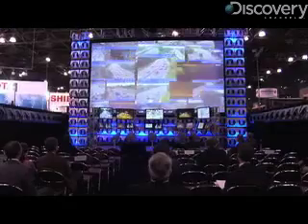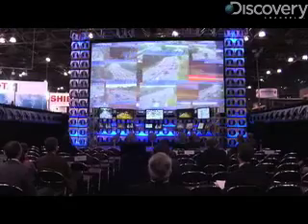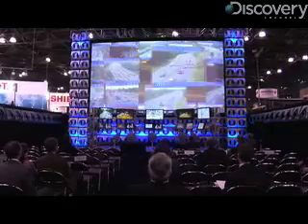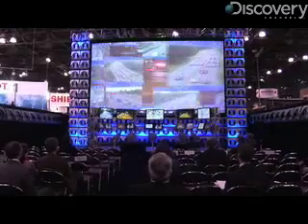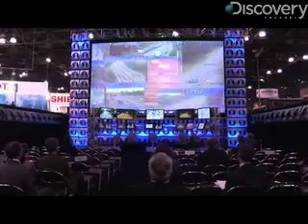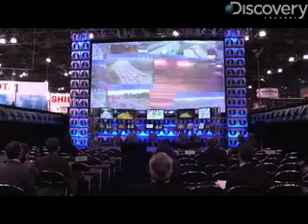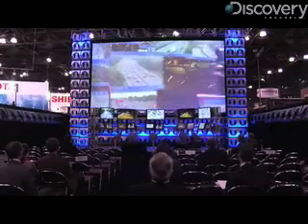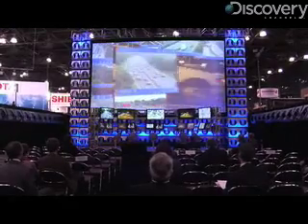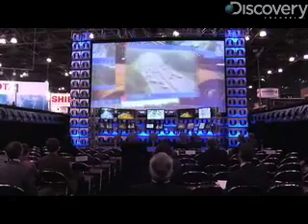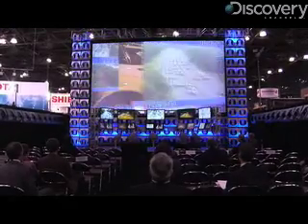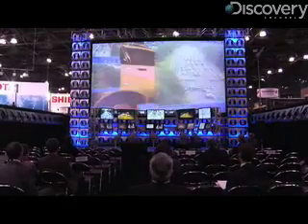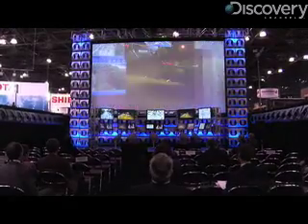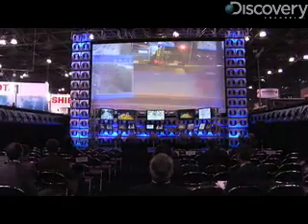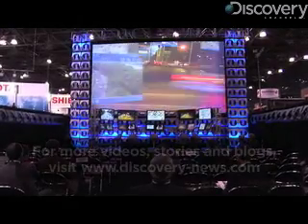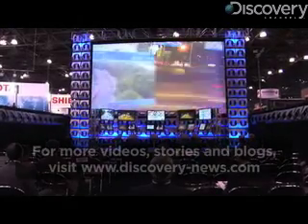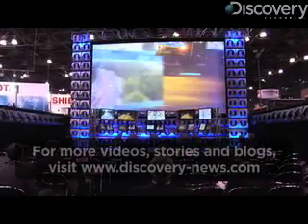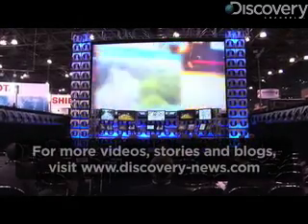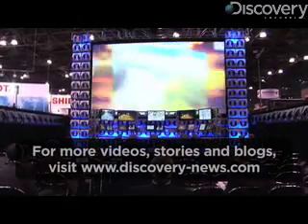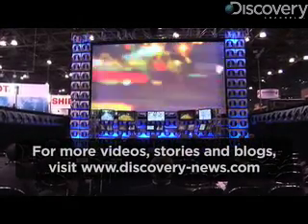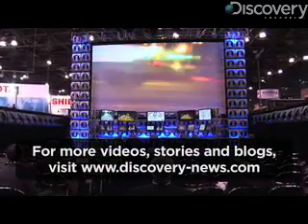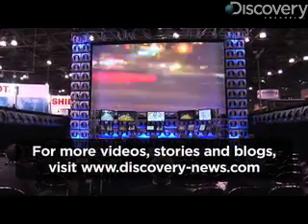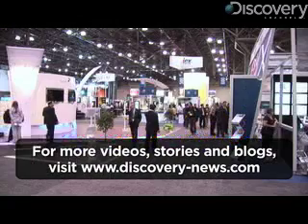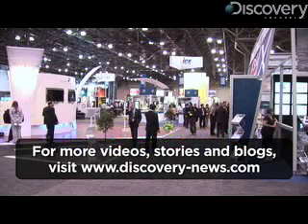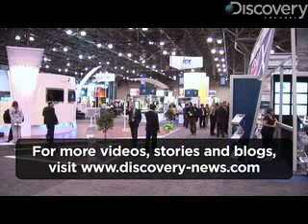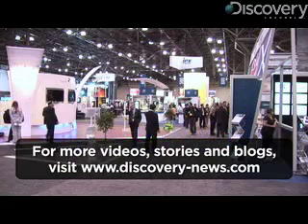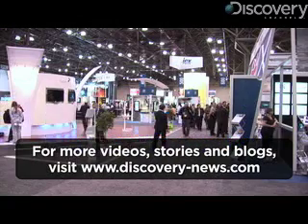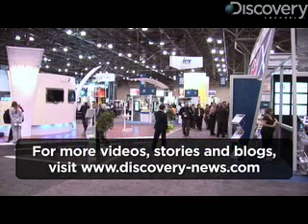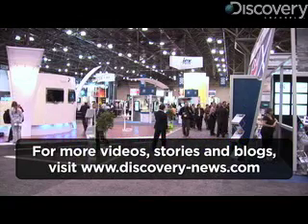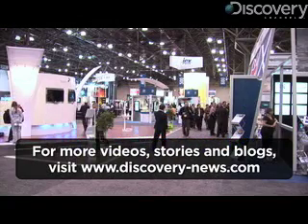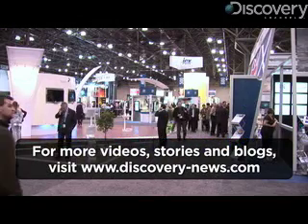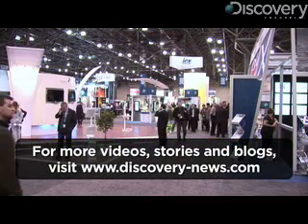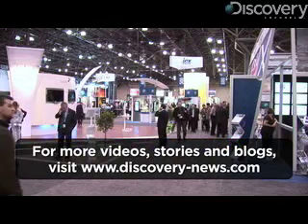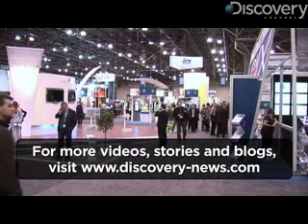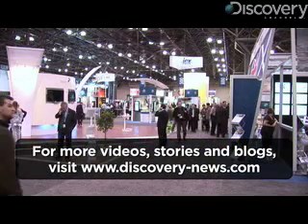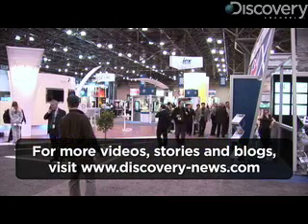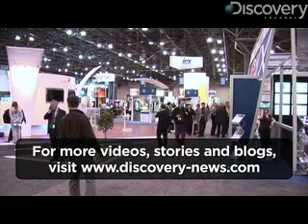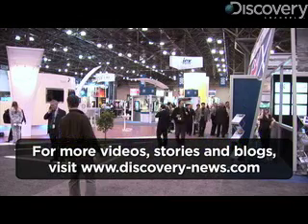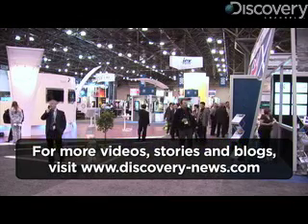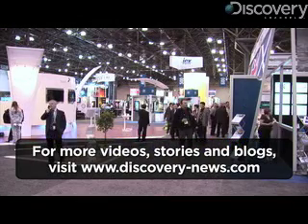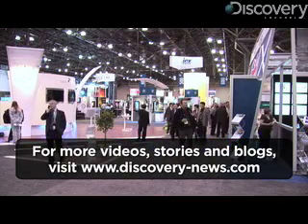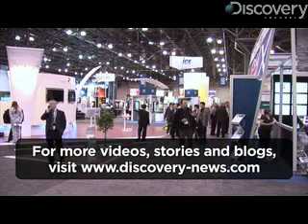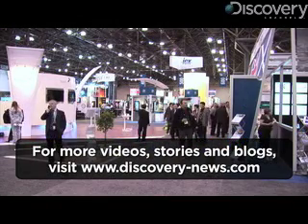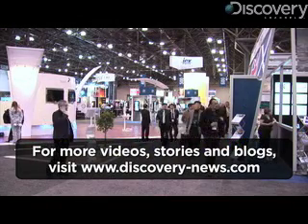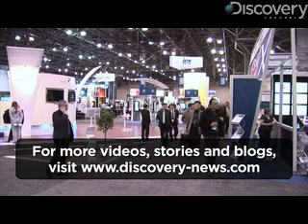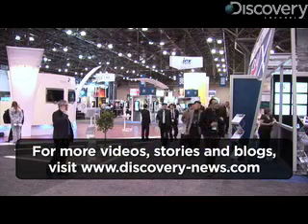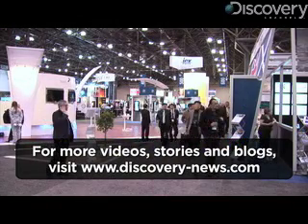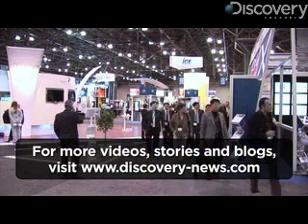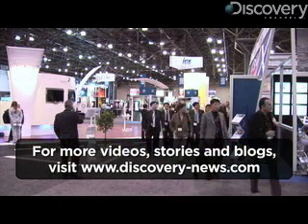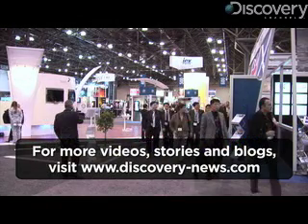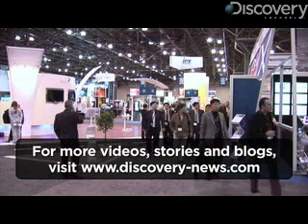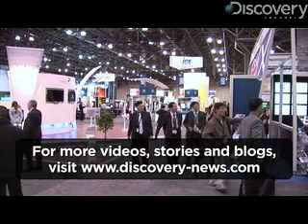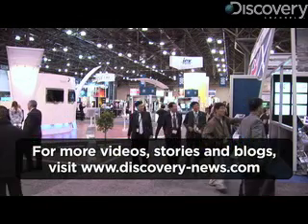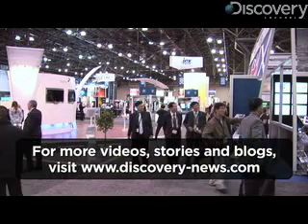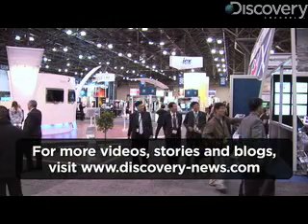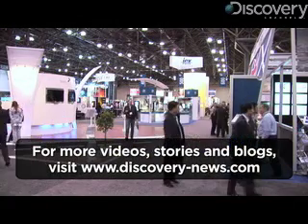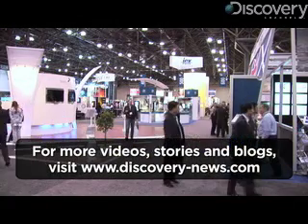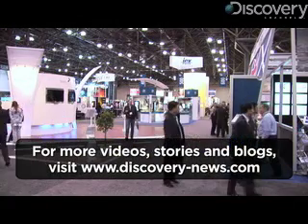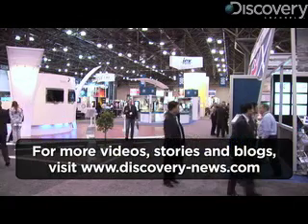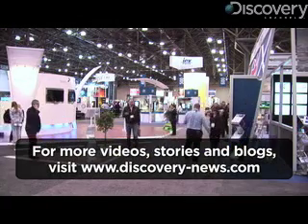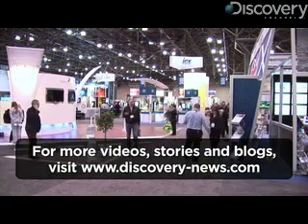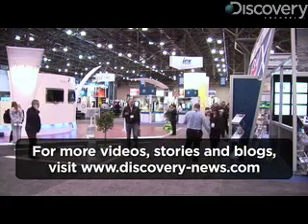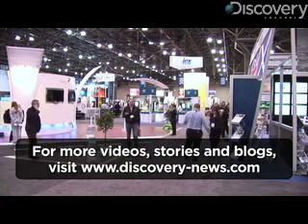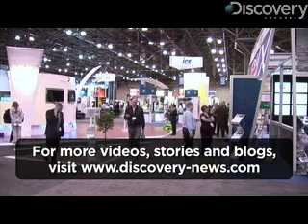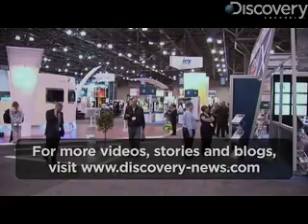The next World Congress on ITS takes place in Stockholm, Sweden in September 2009. For Discovery News, I'm Jorge Rivas.